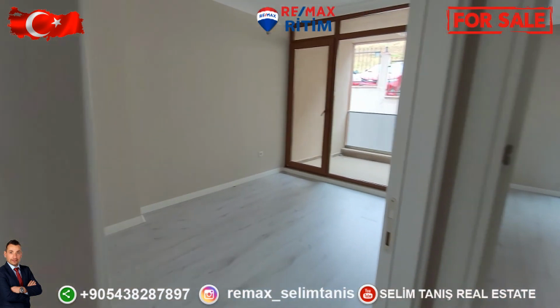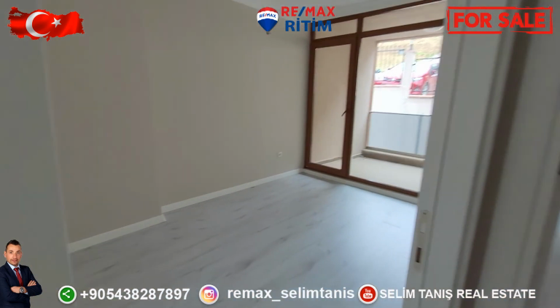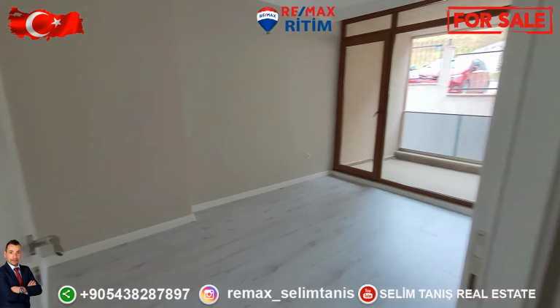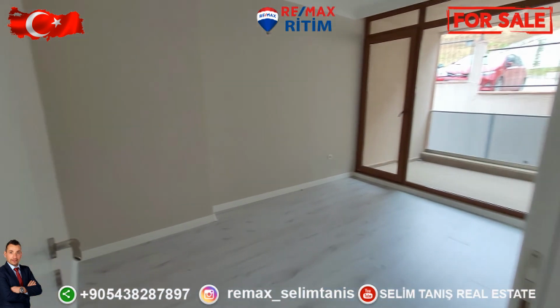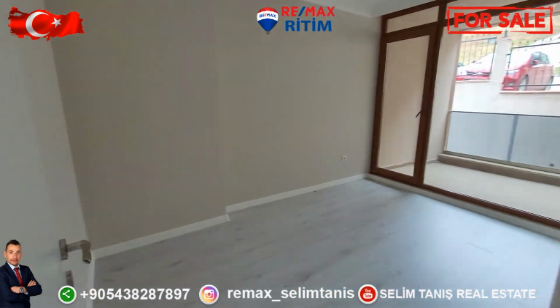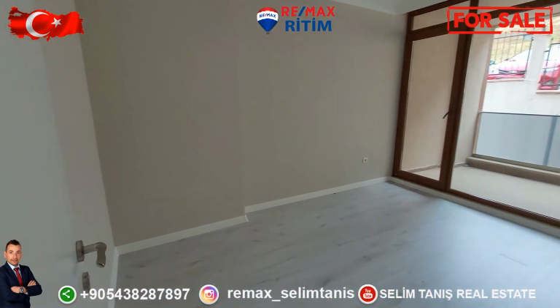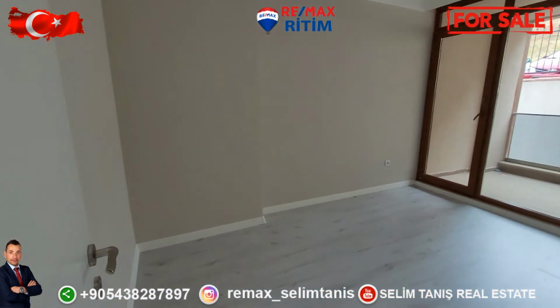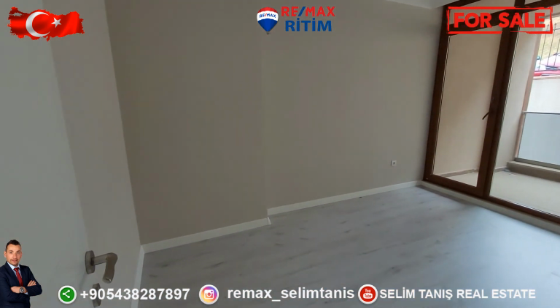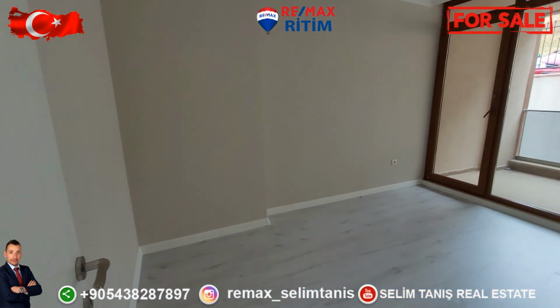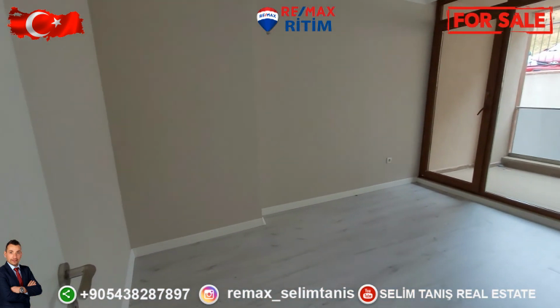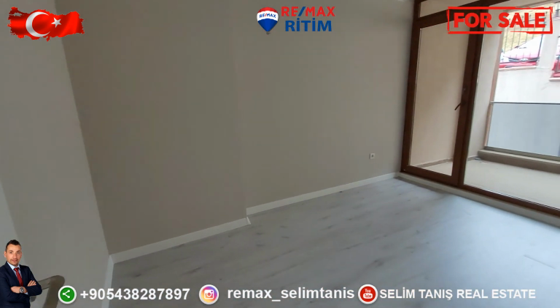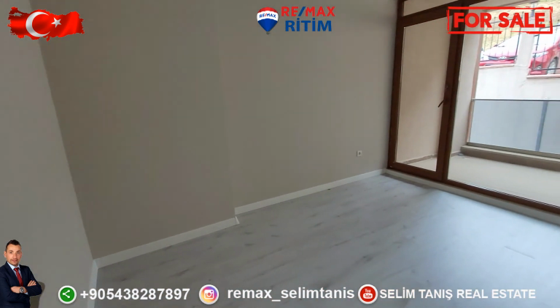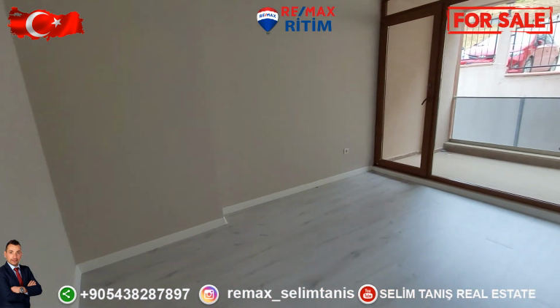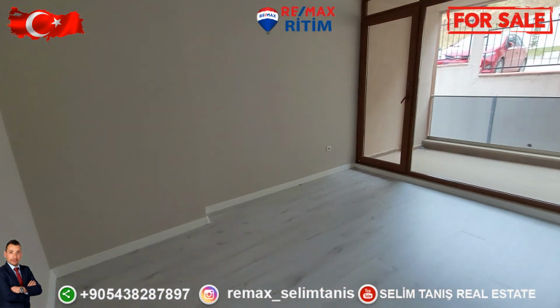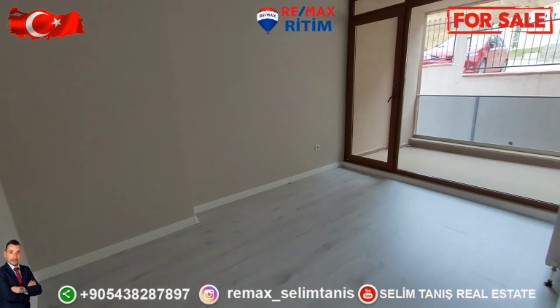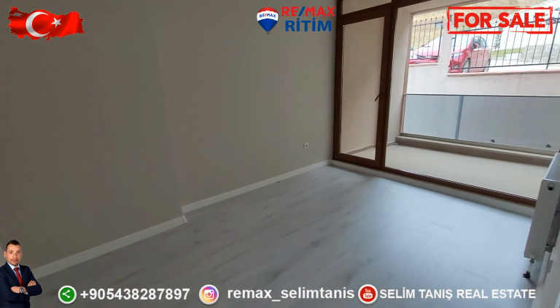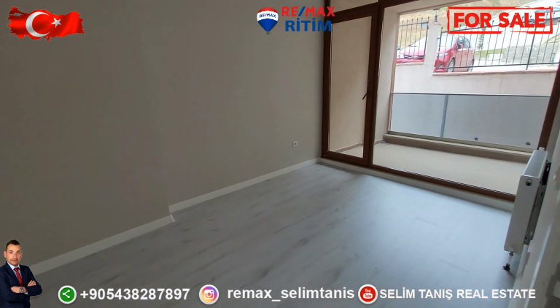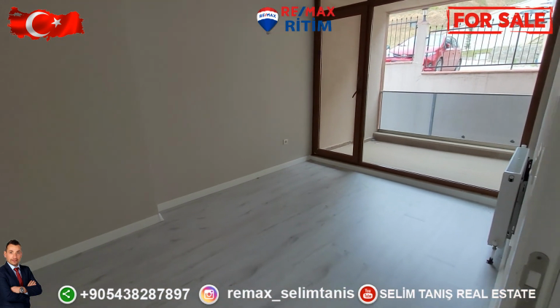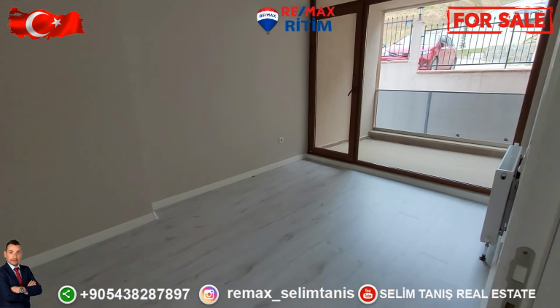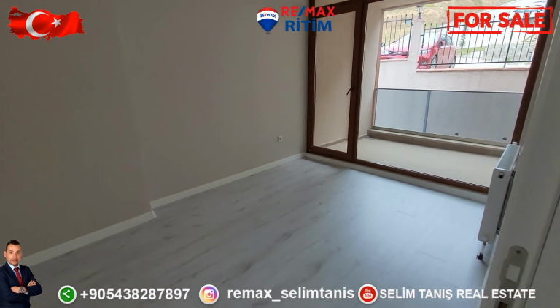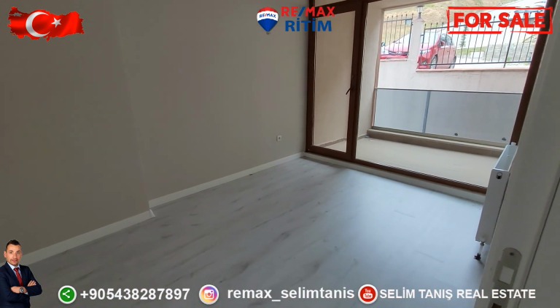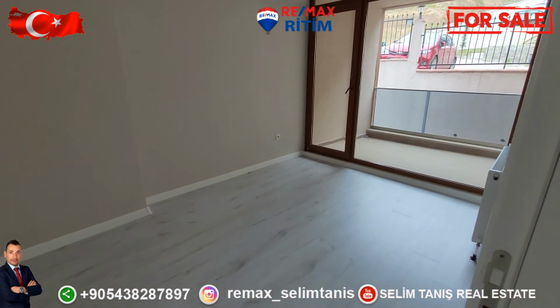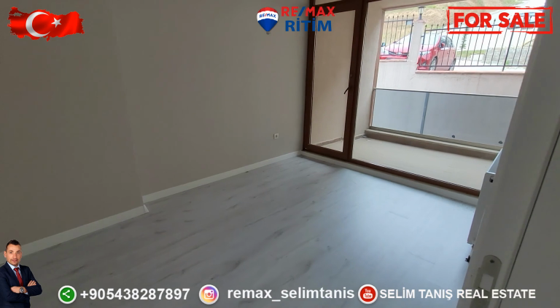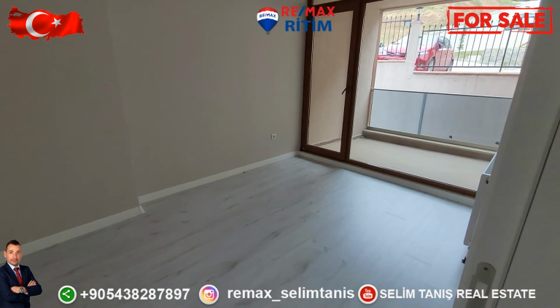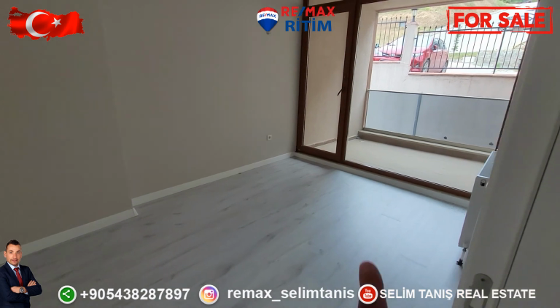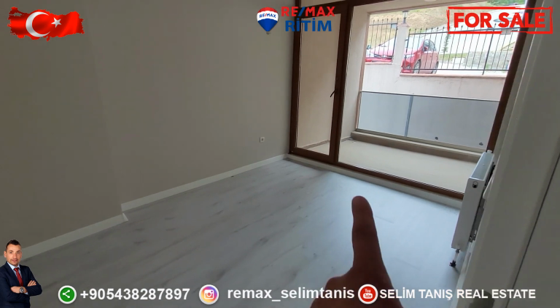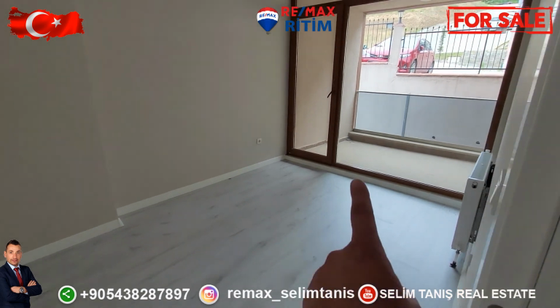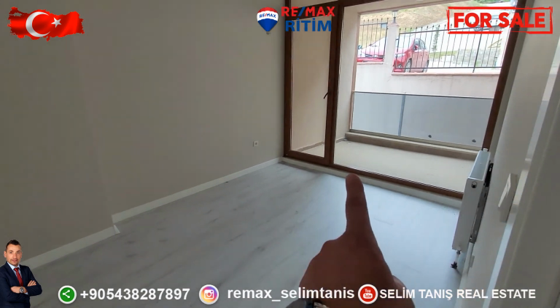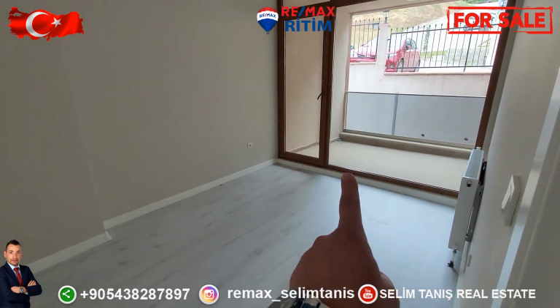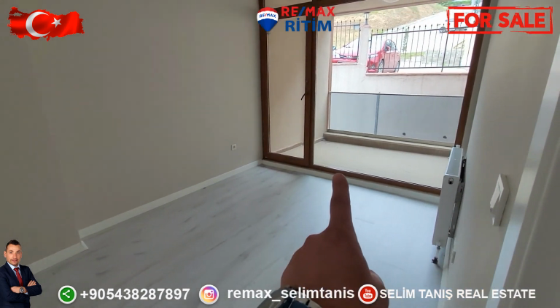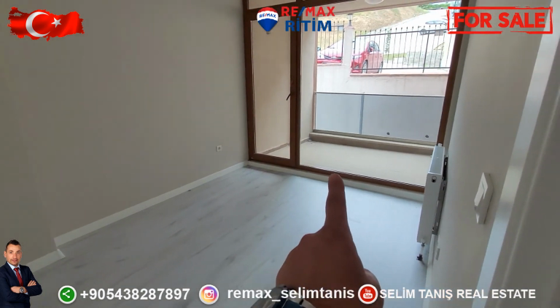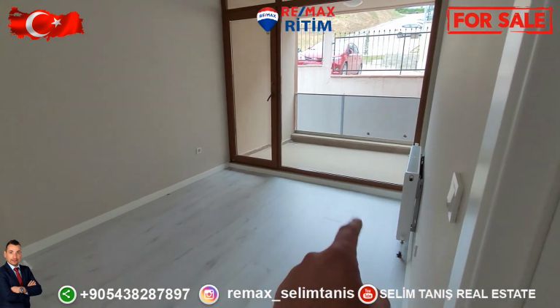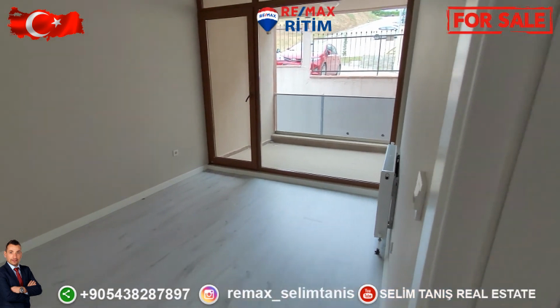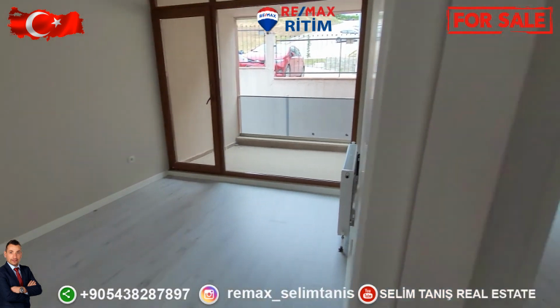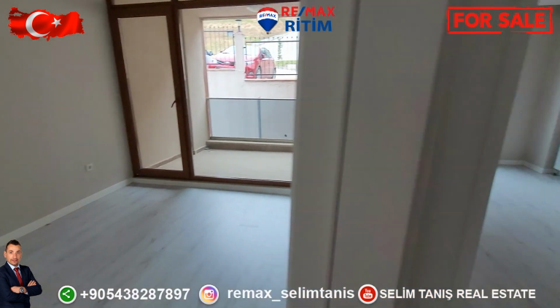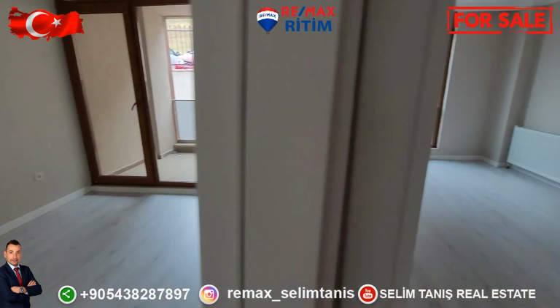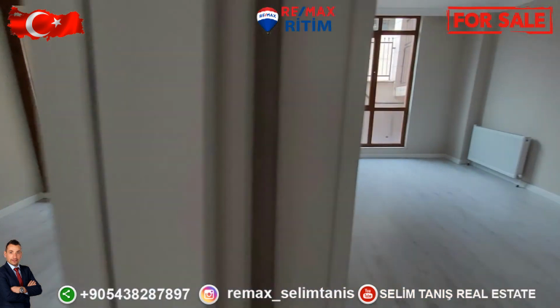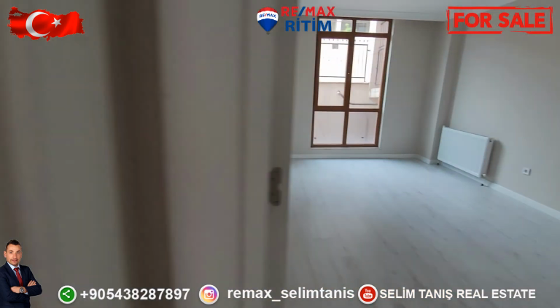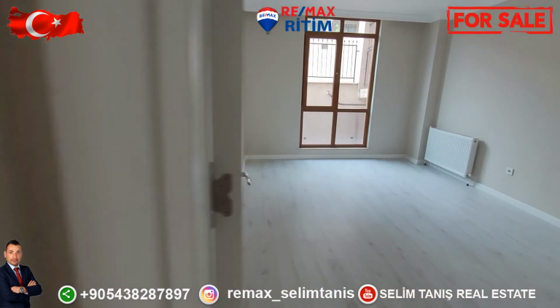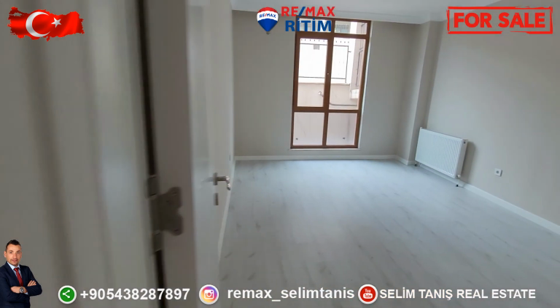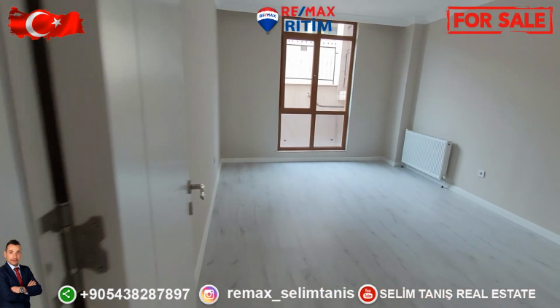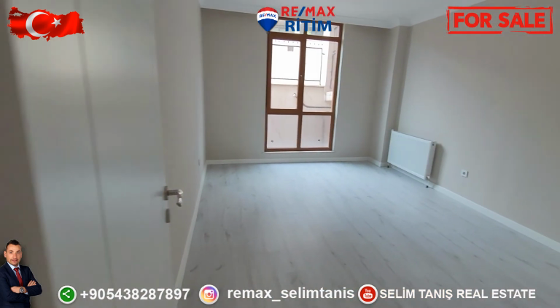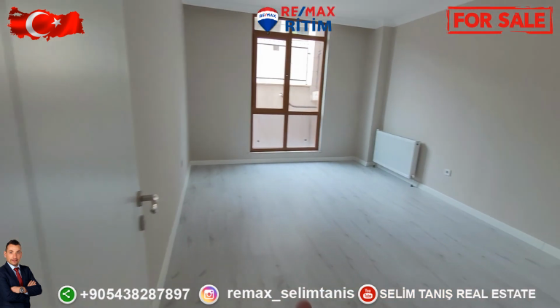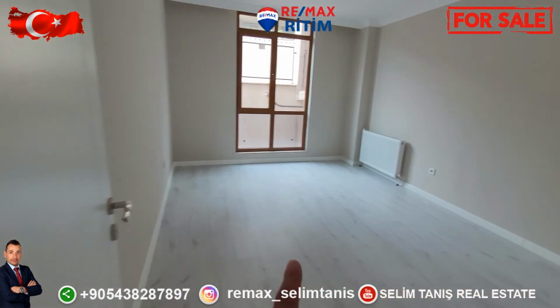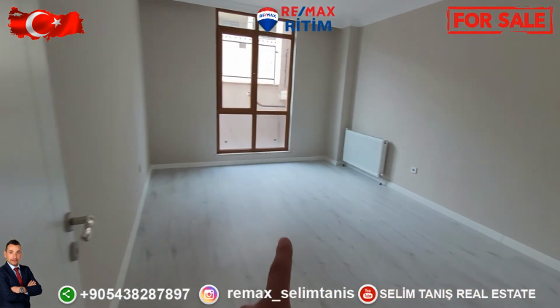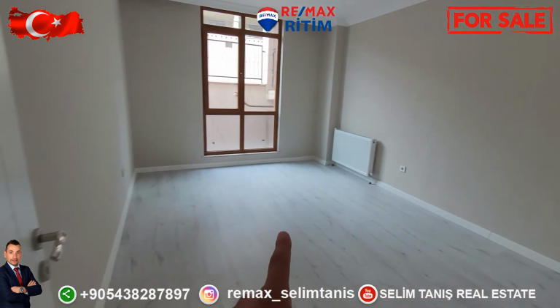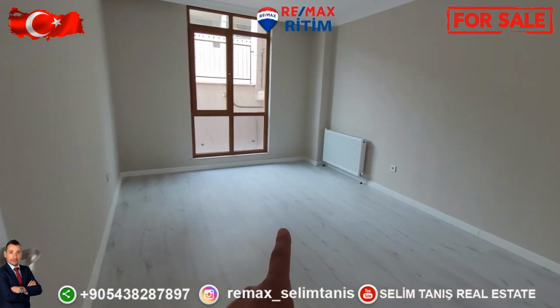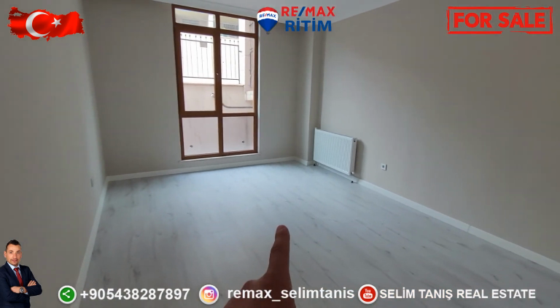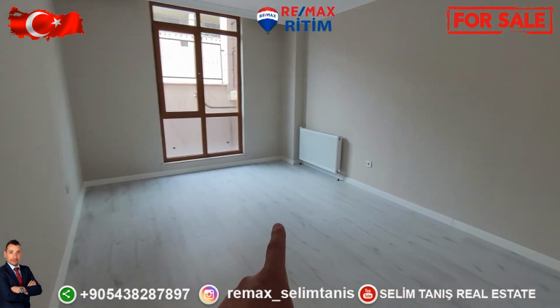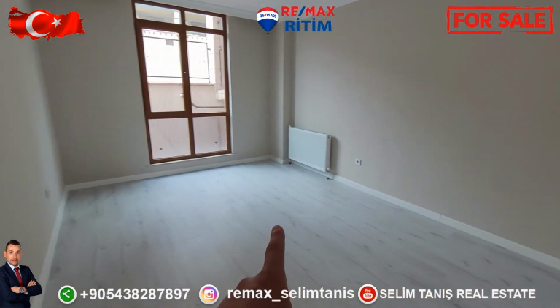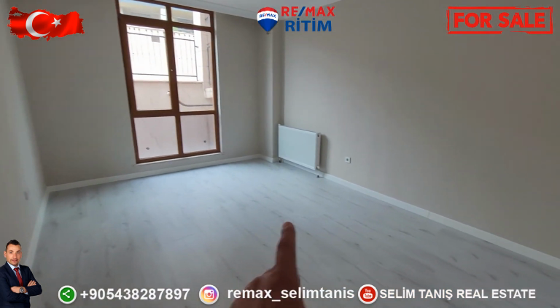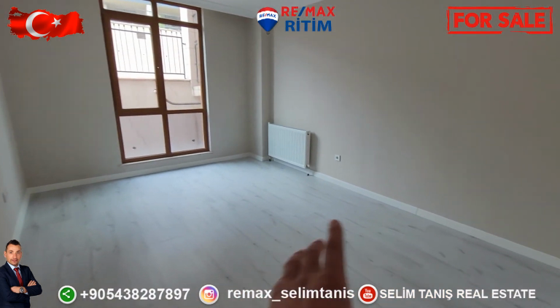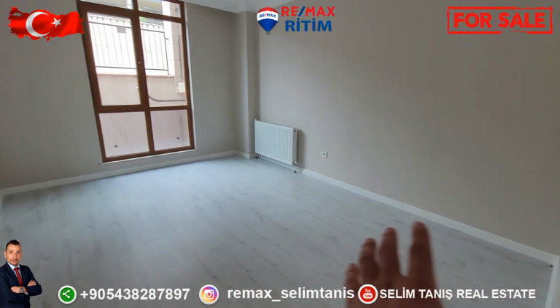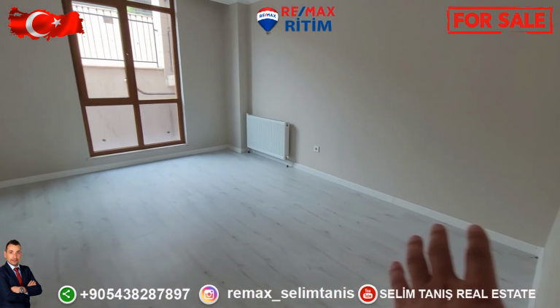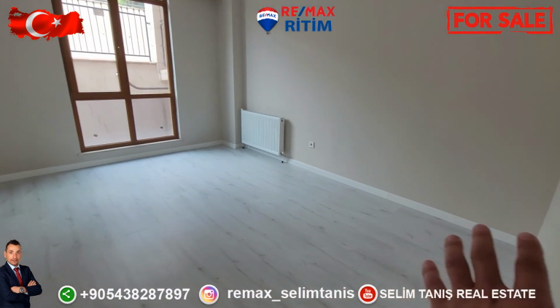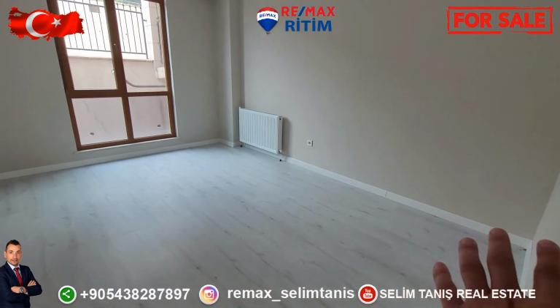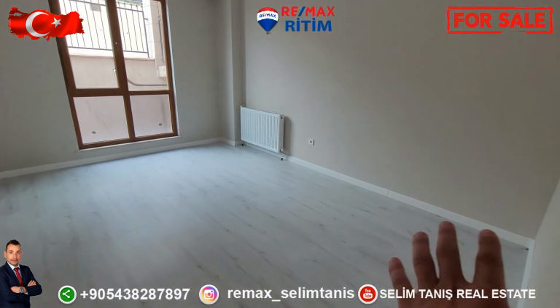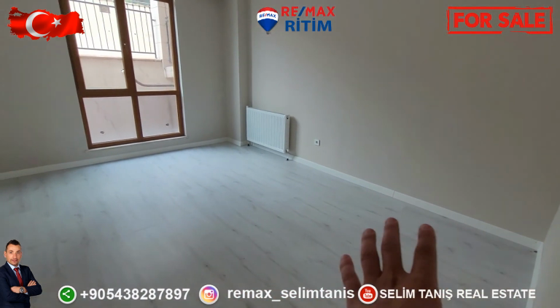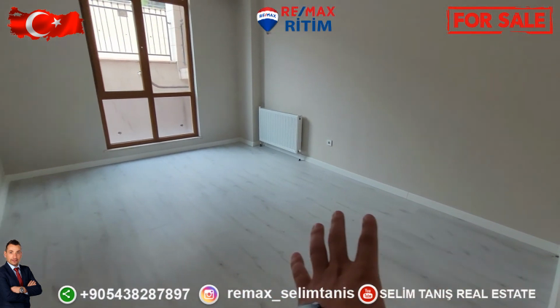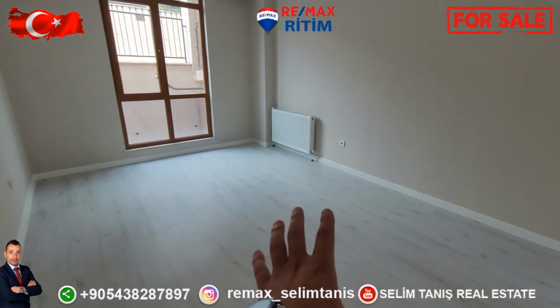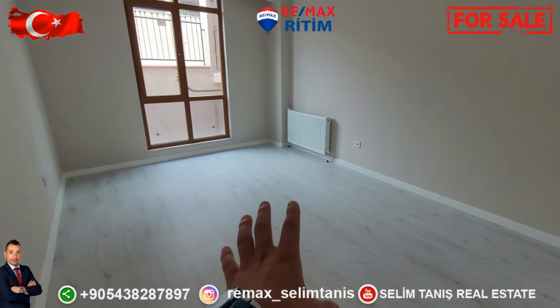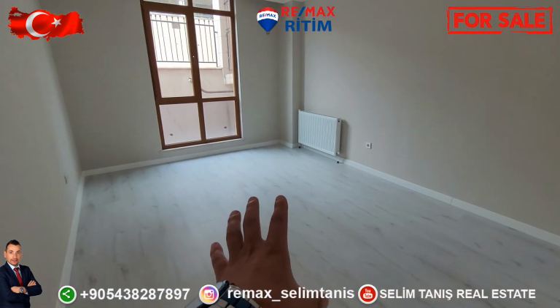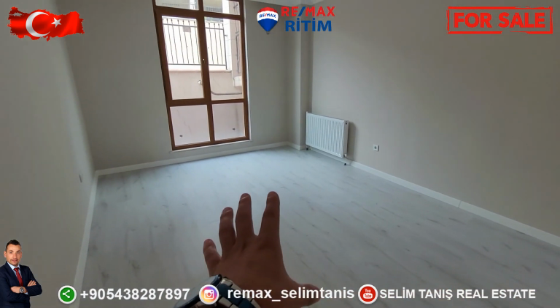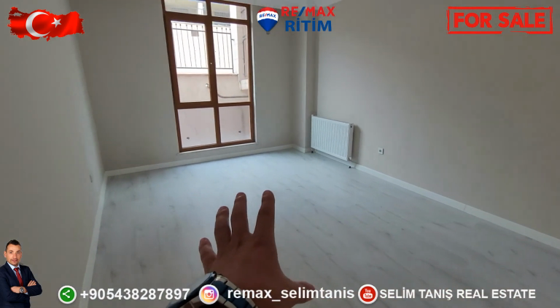Another bedroom on this side — there is also a balcony. This is another bedroom, really wide.